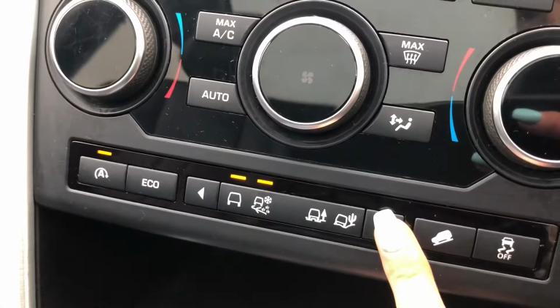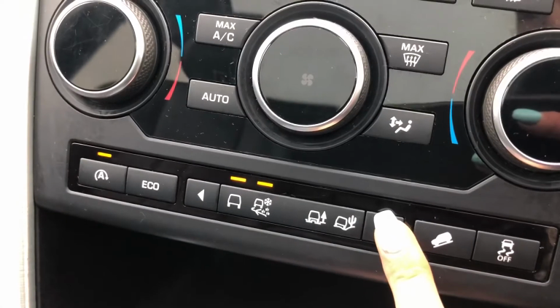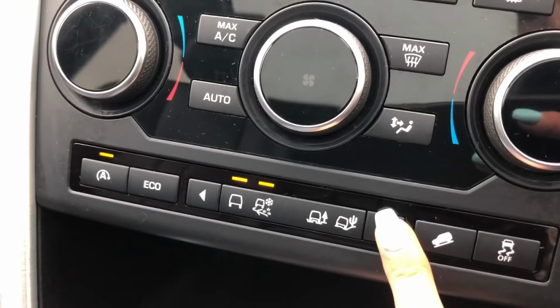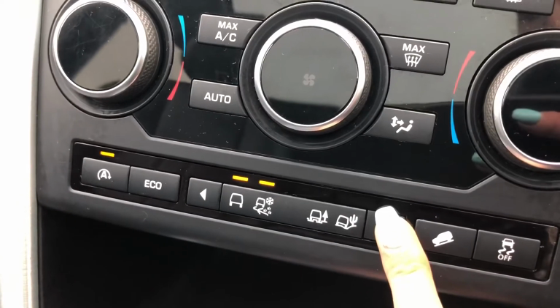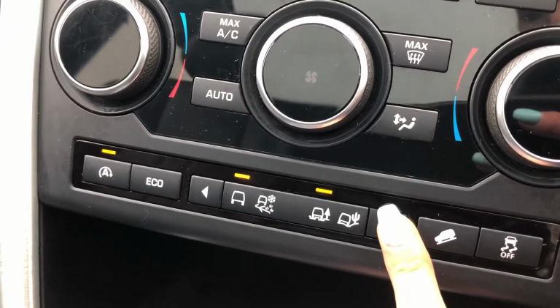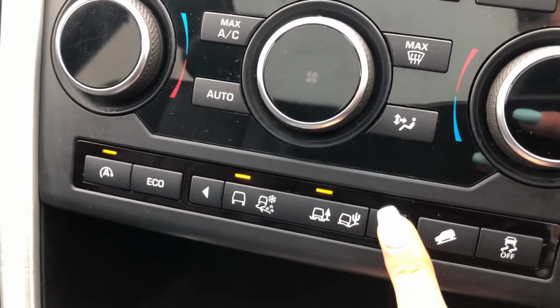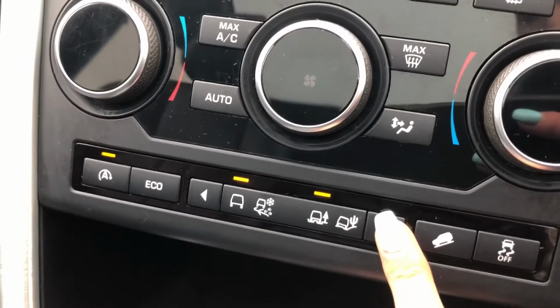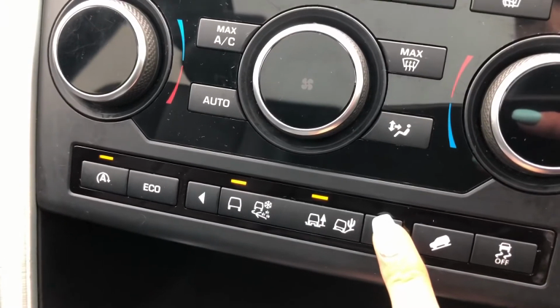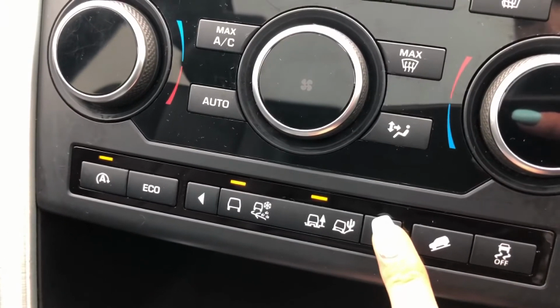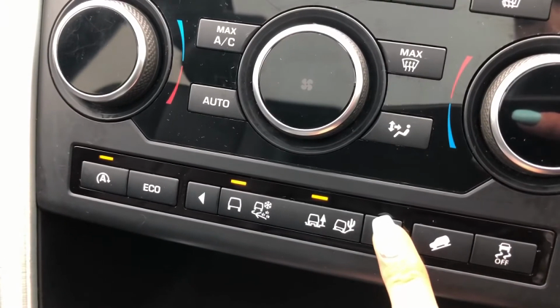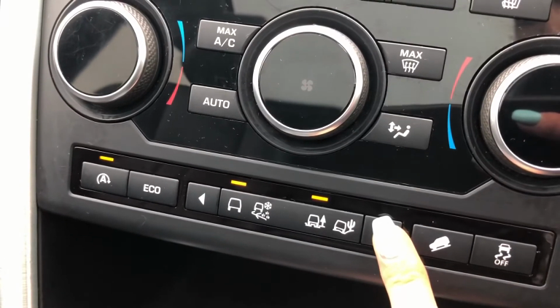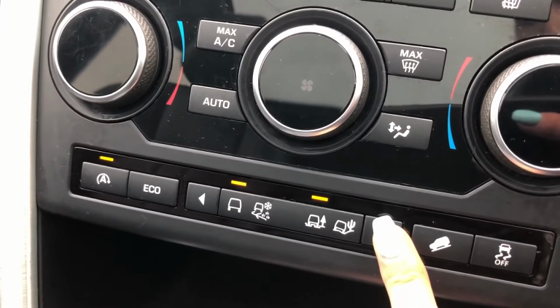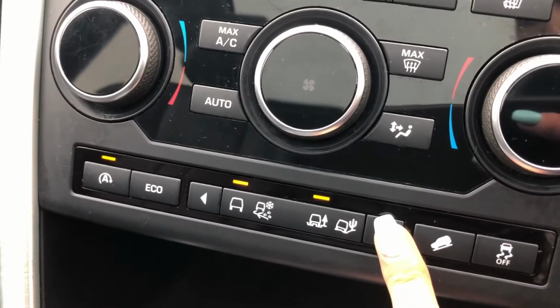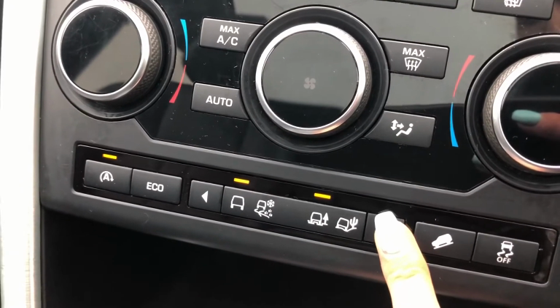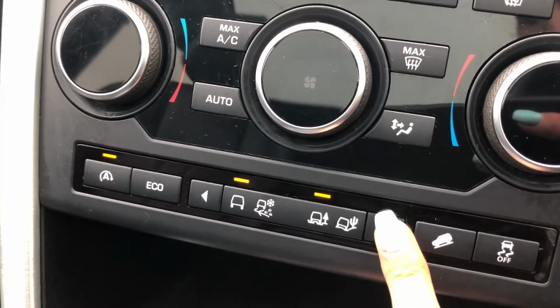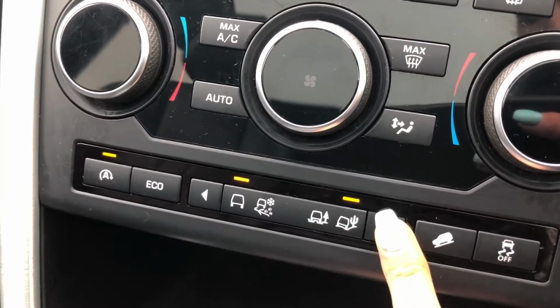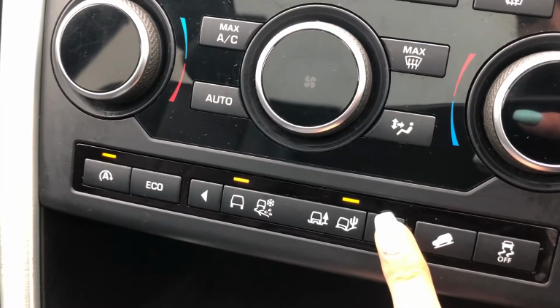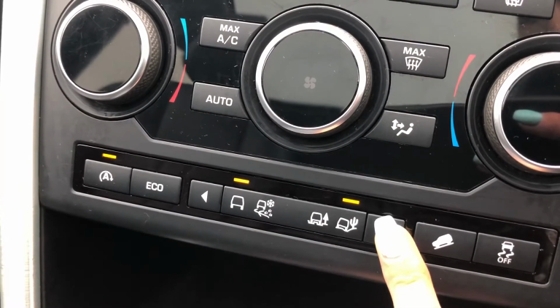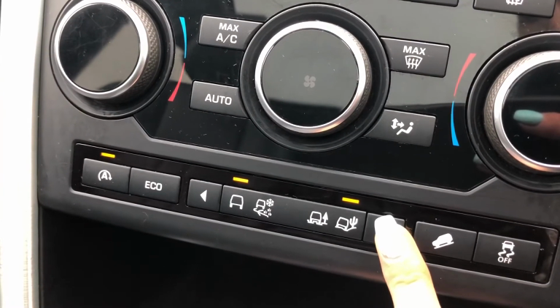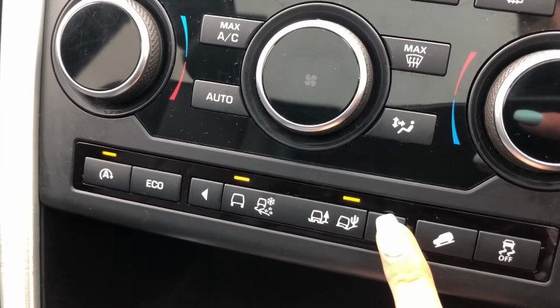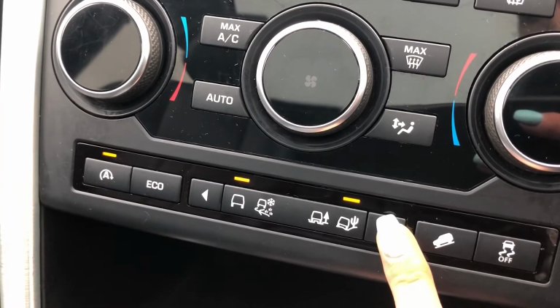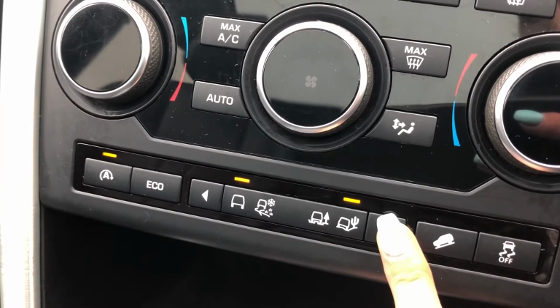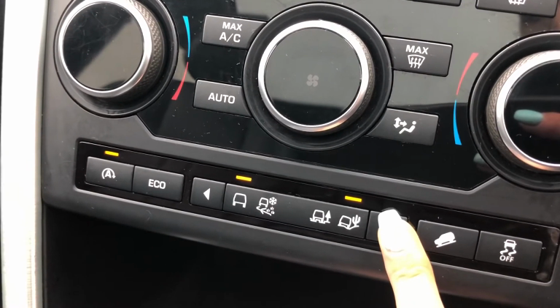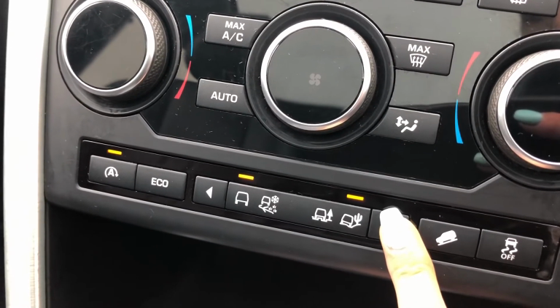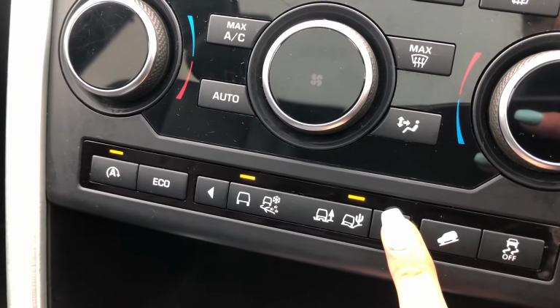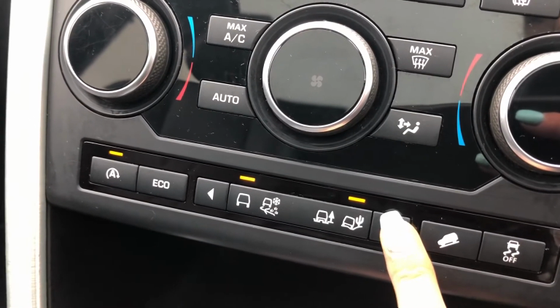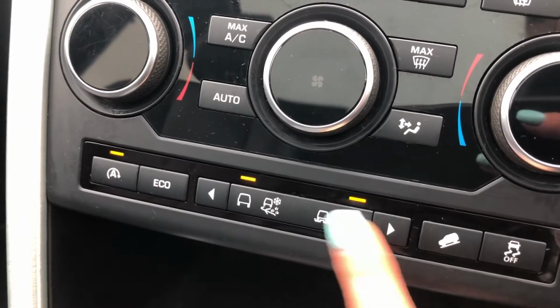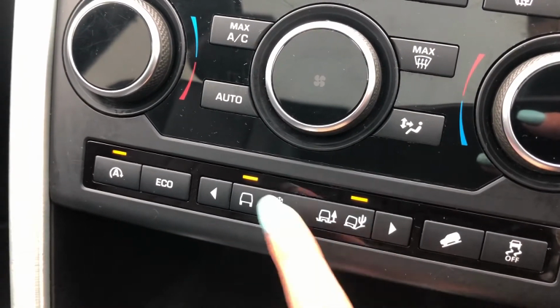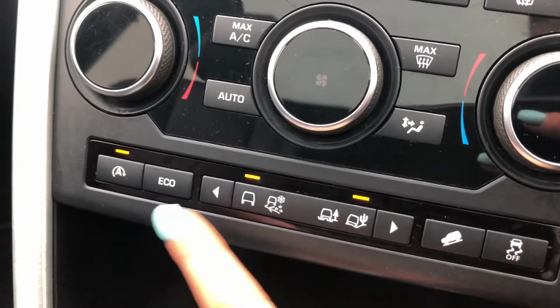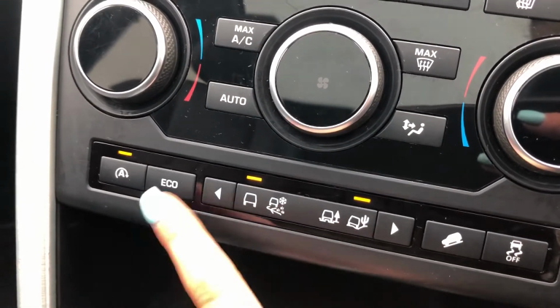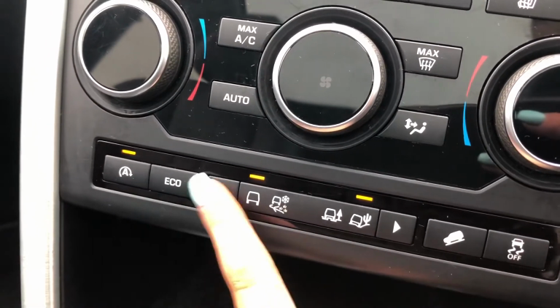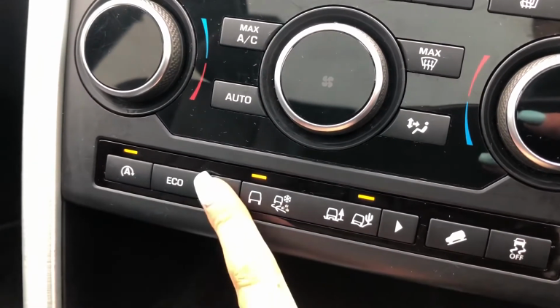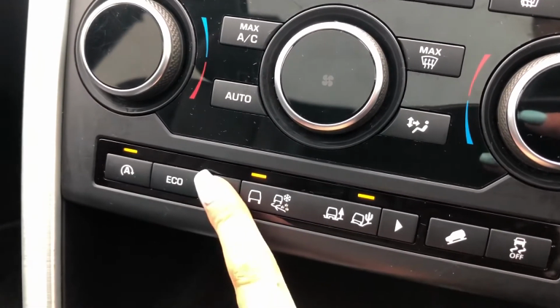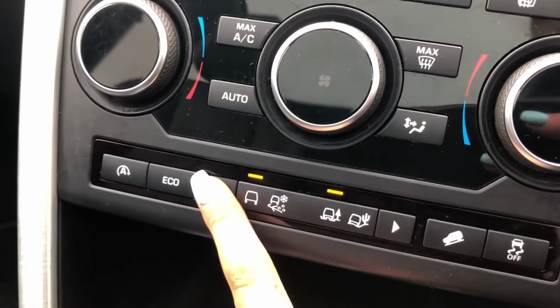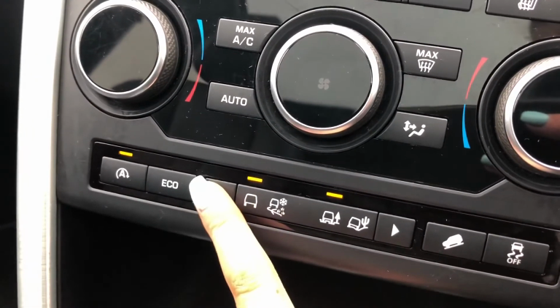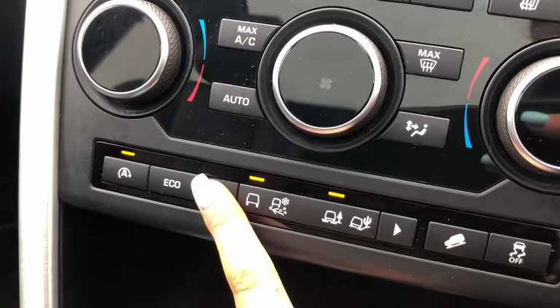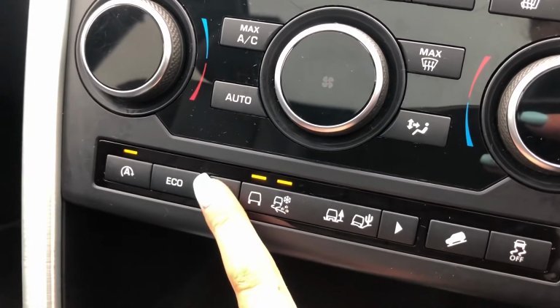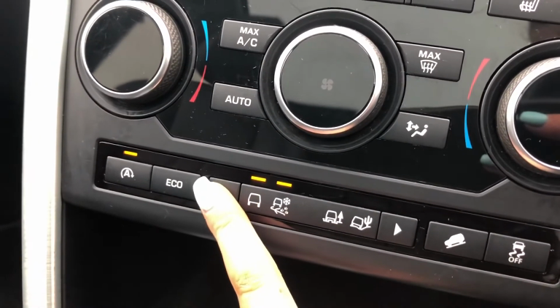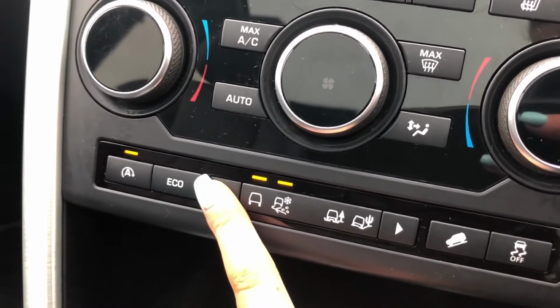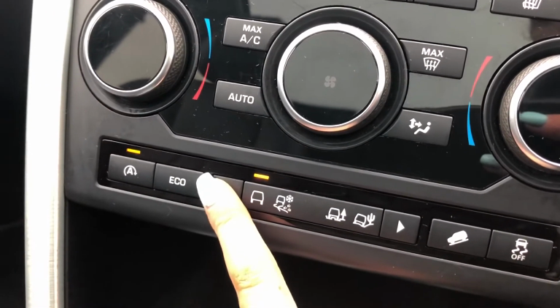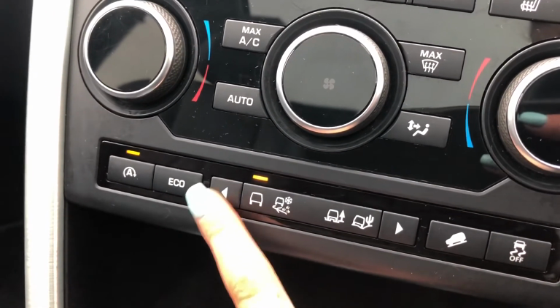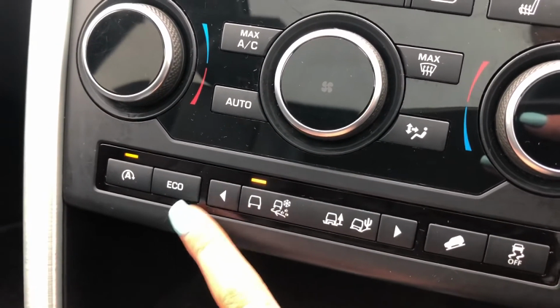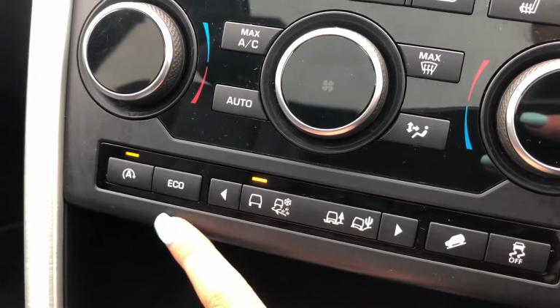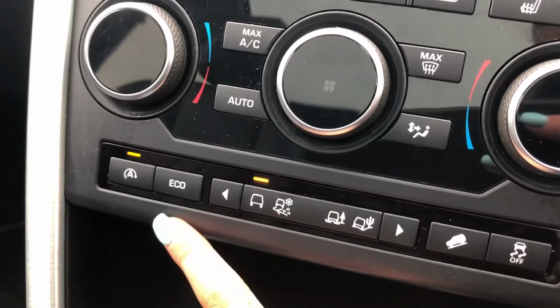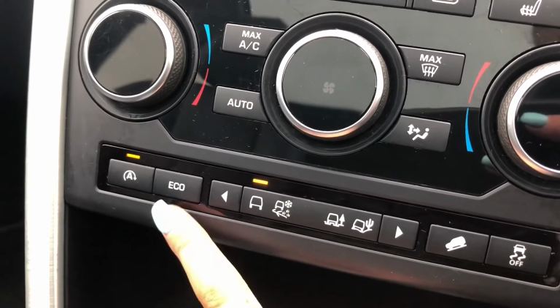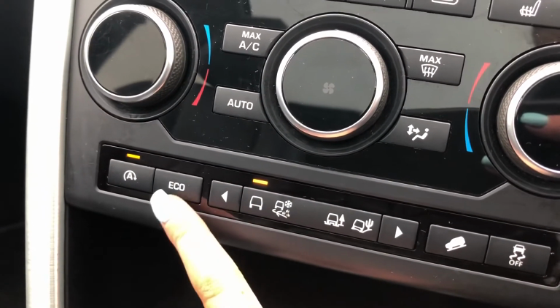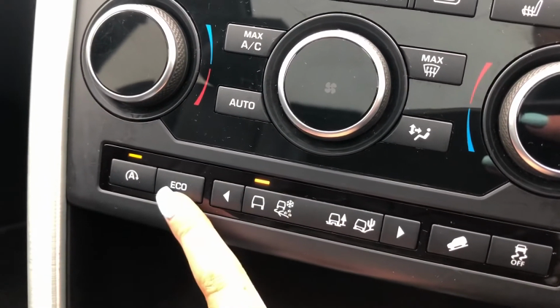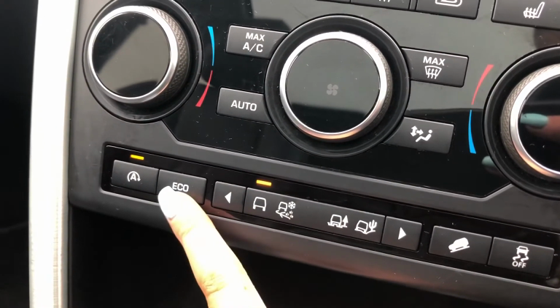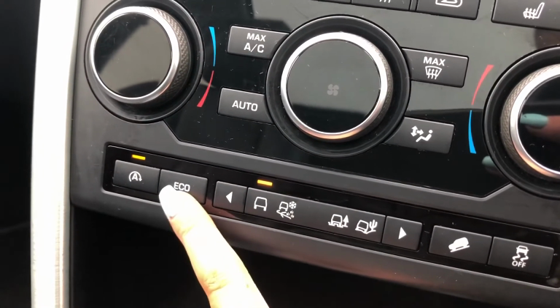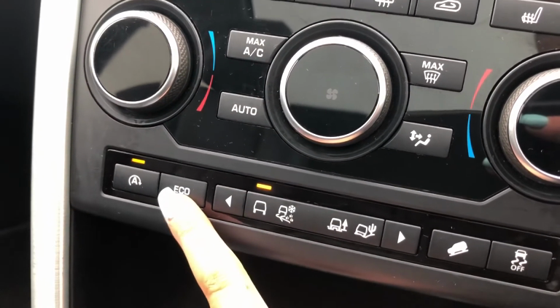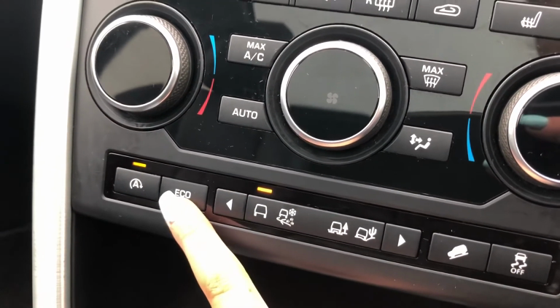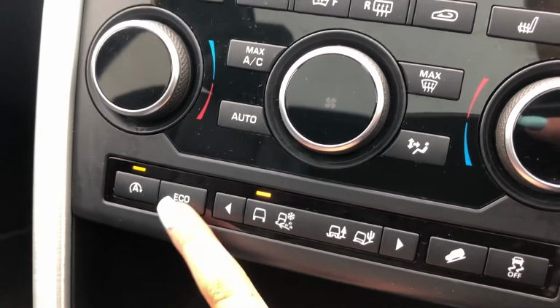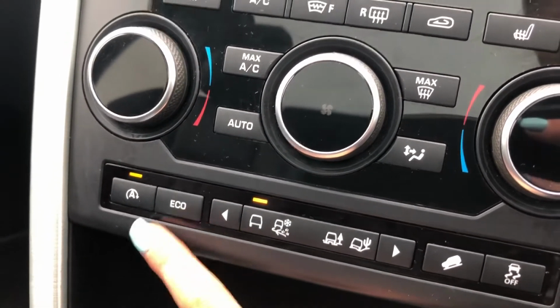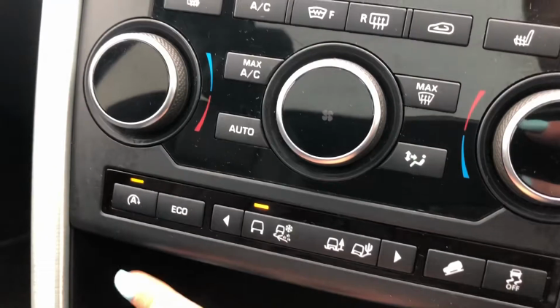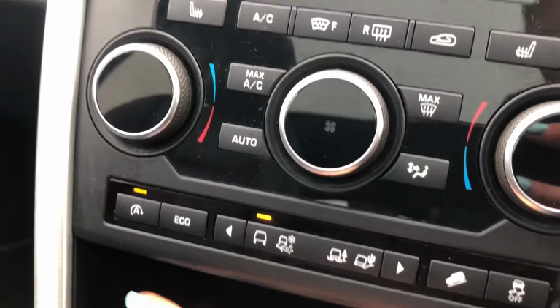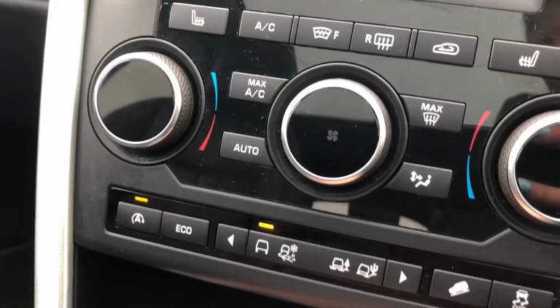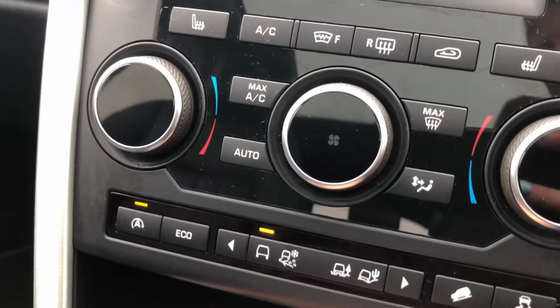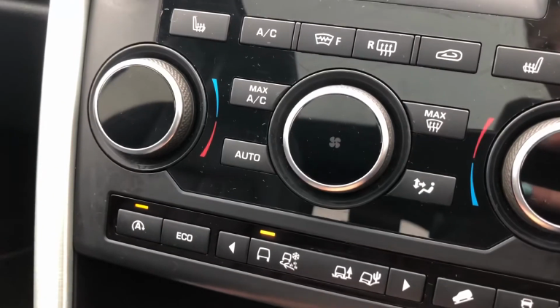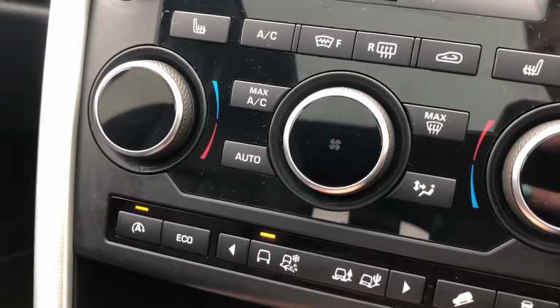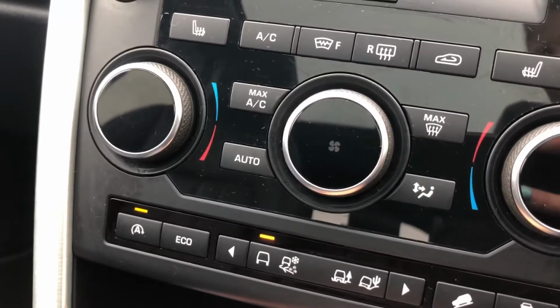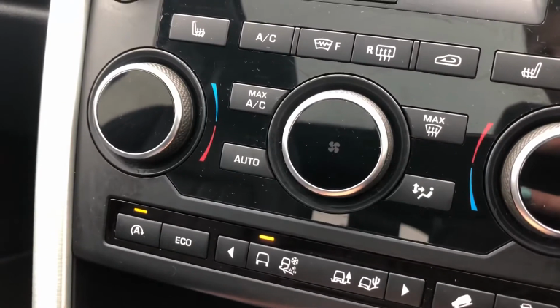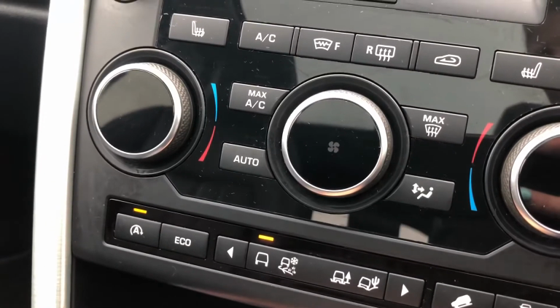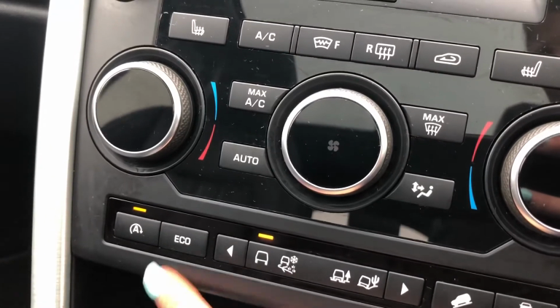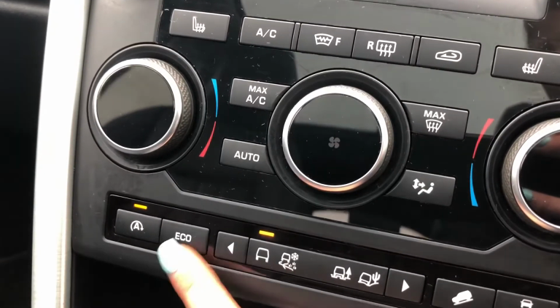Different driving modes — so you've got grass, gravel and snow, mud, ruts and sand. And you do also have an eco option.